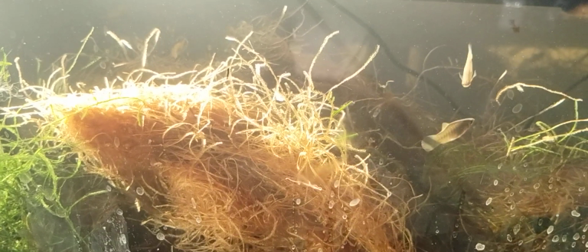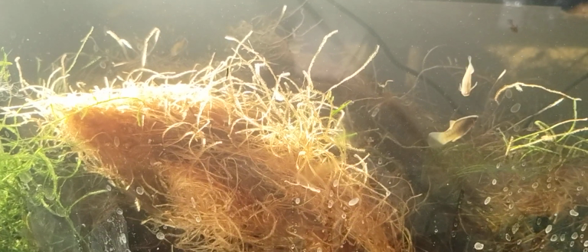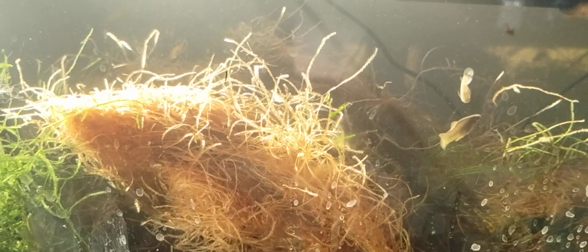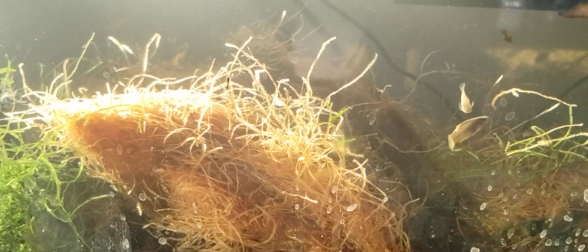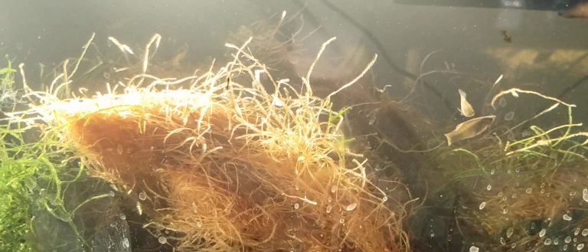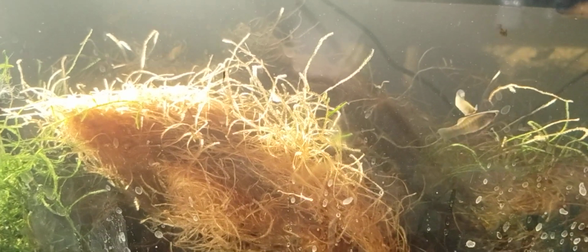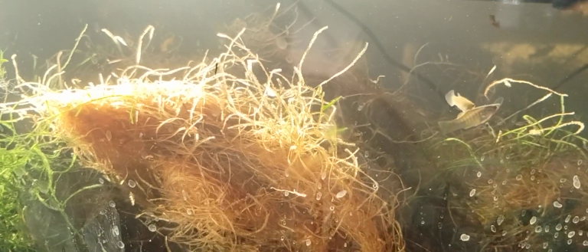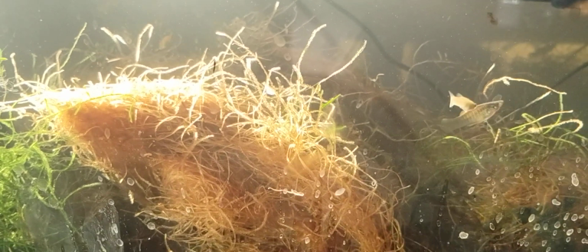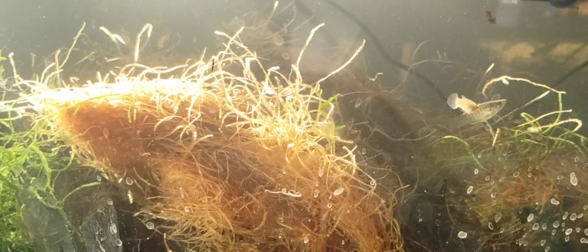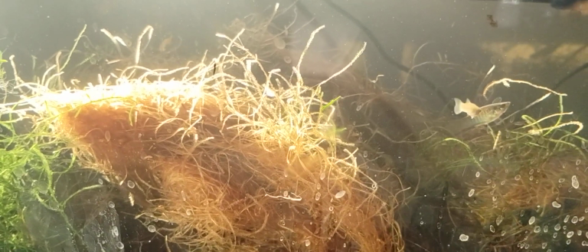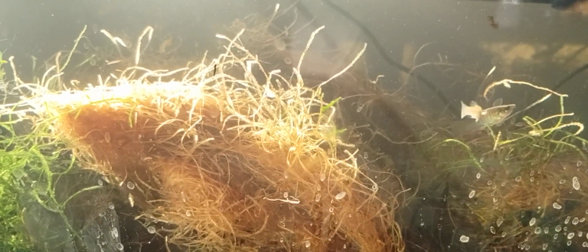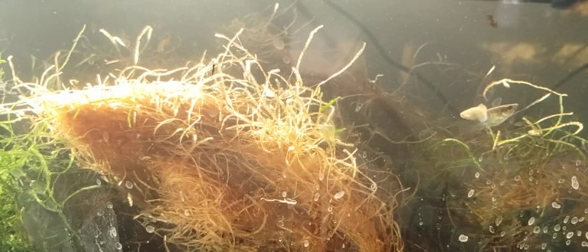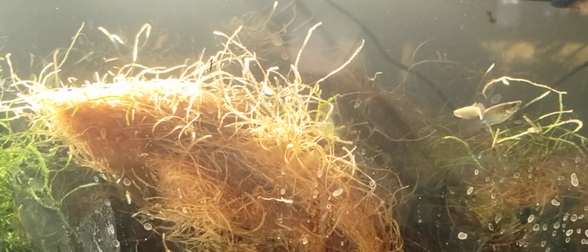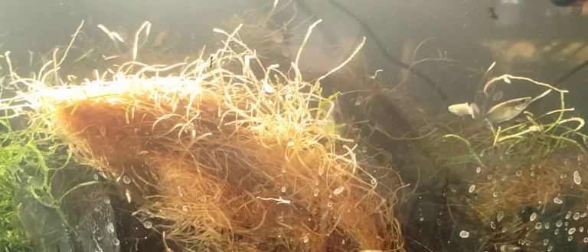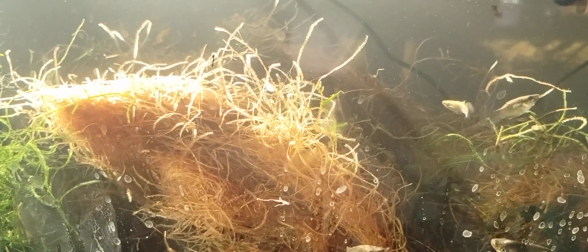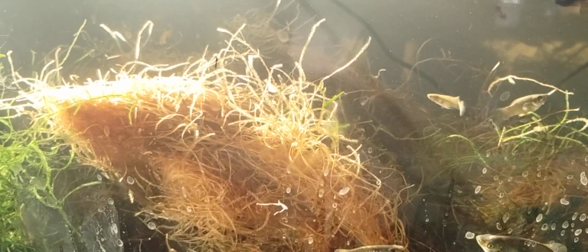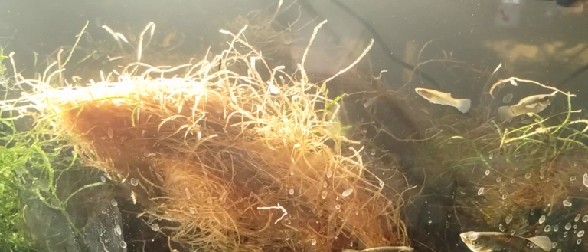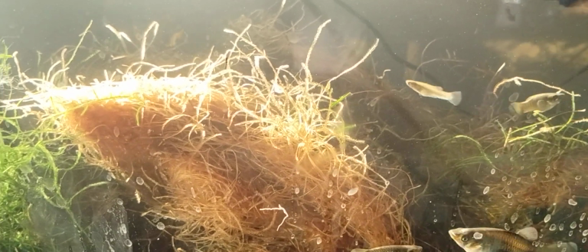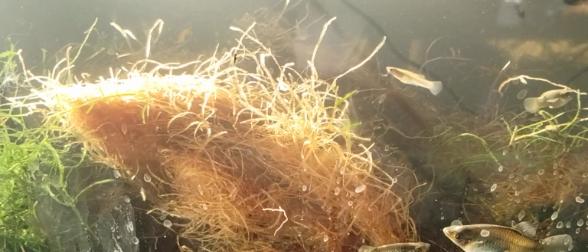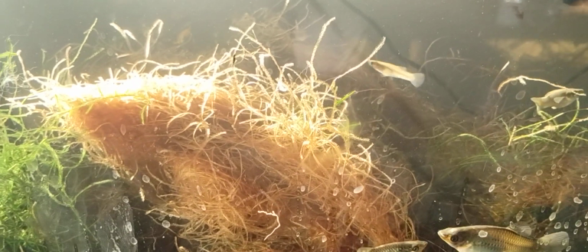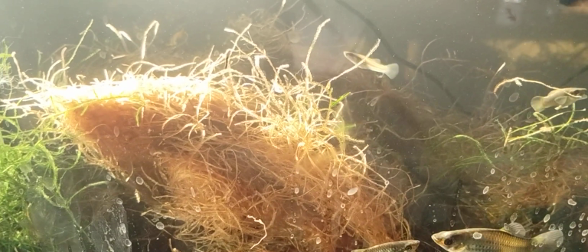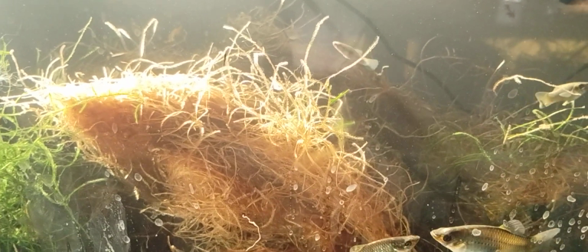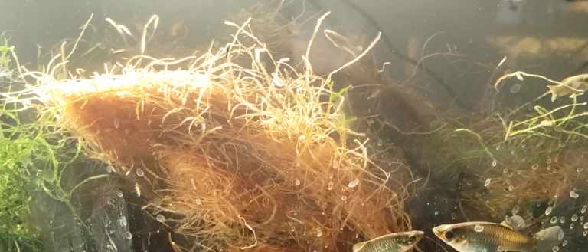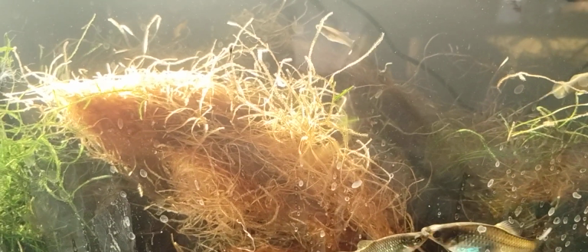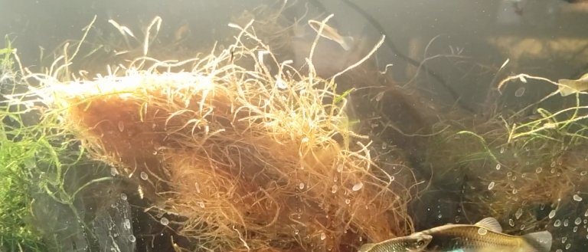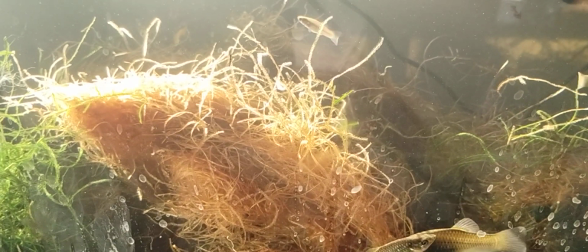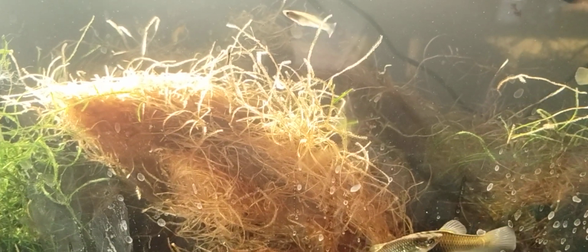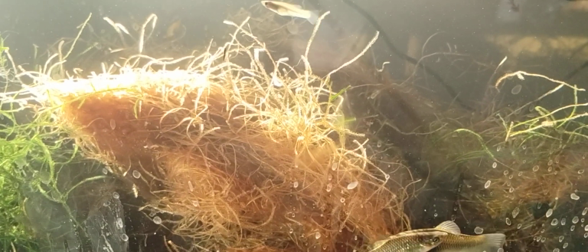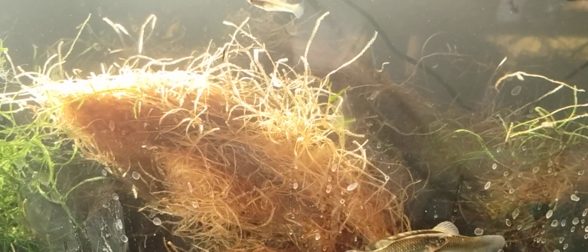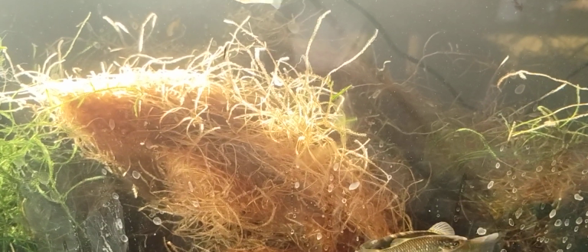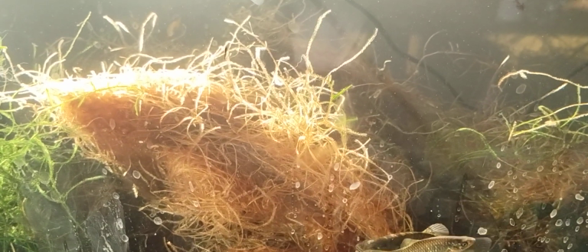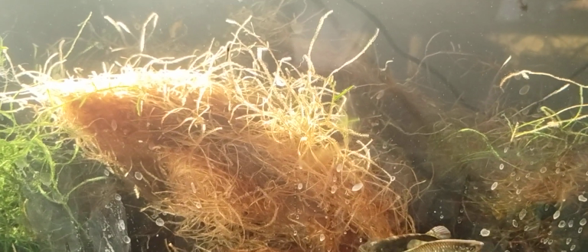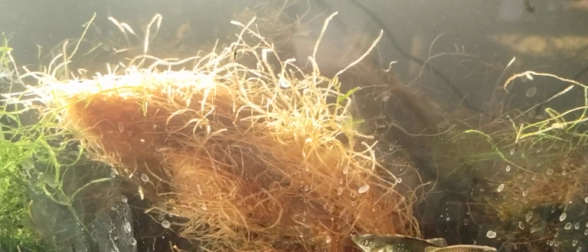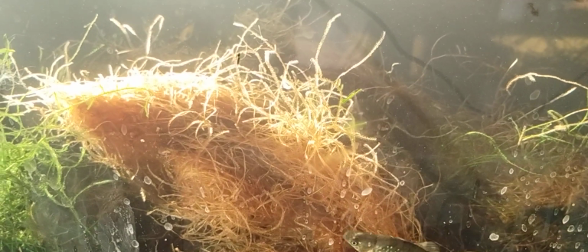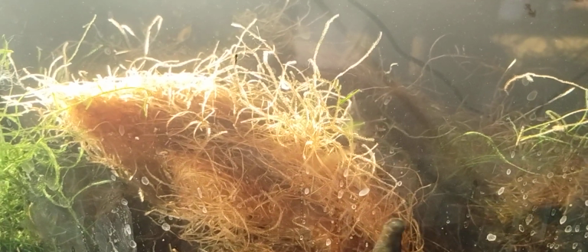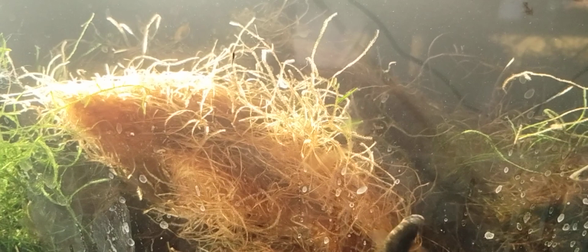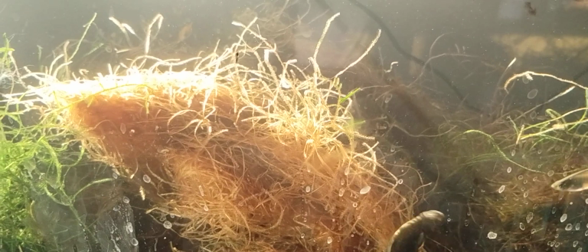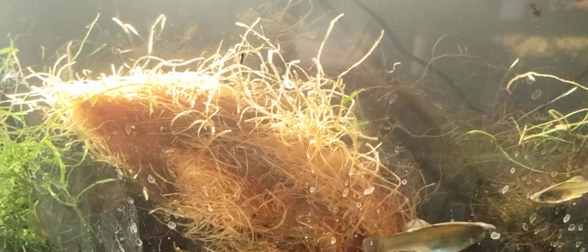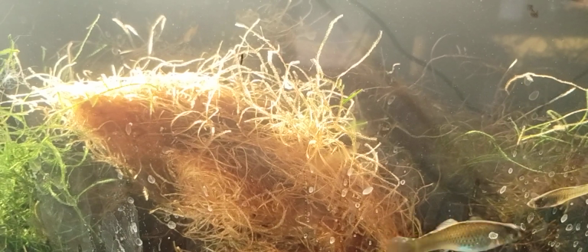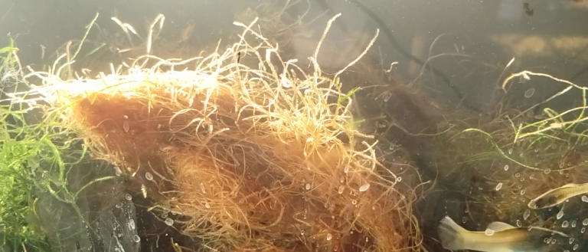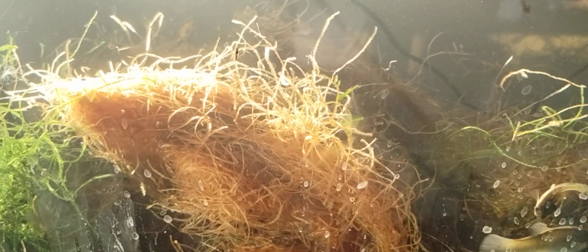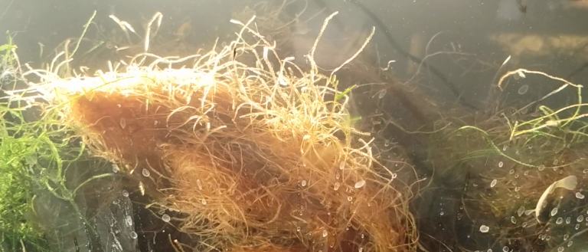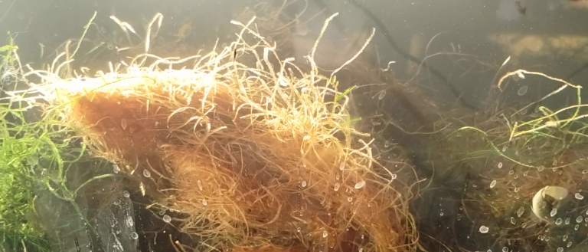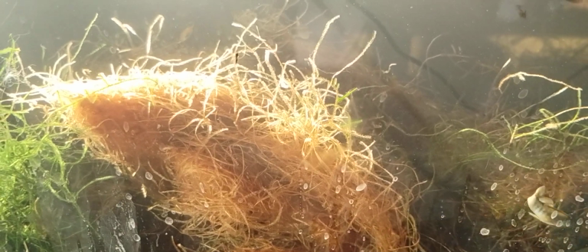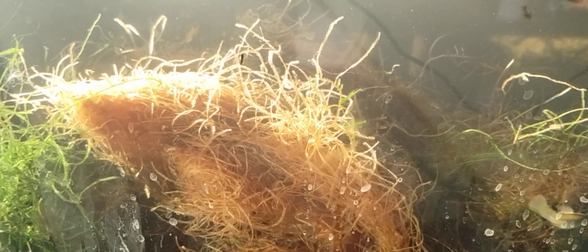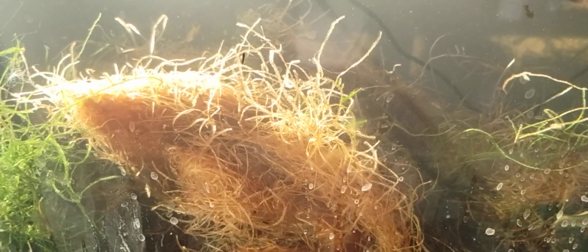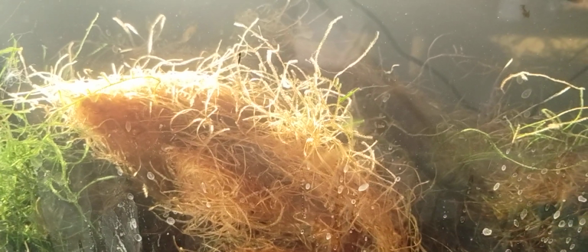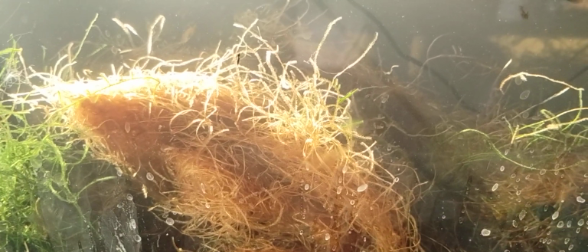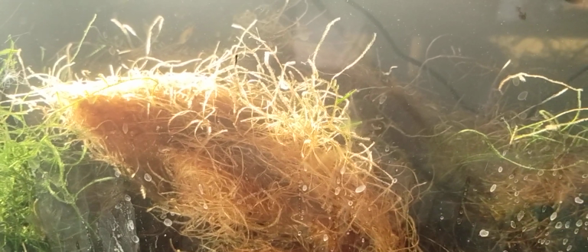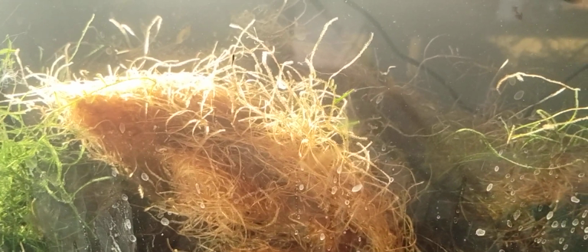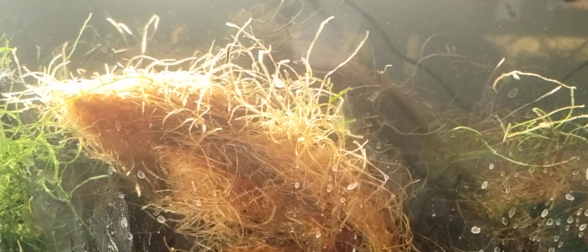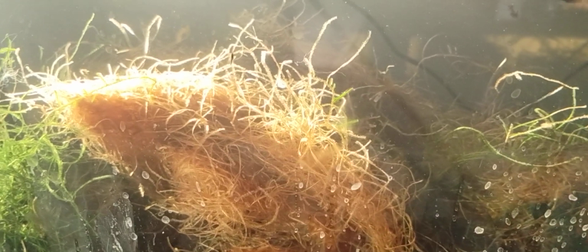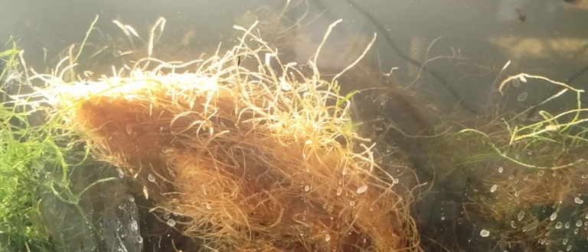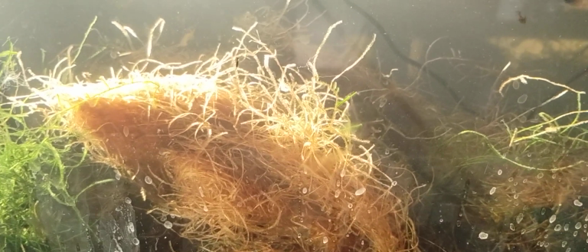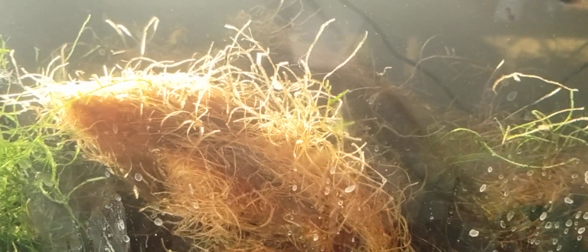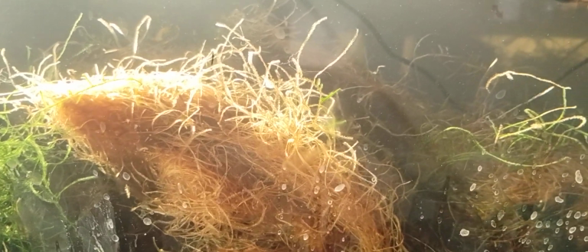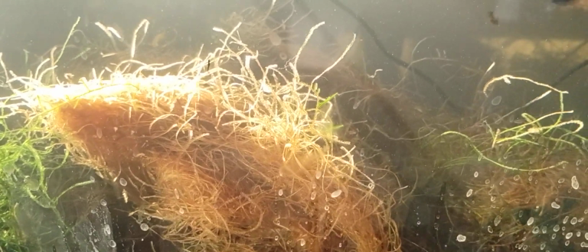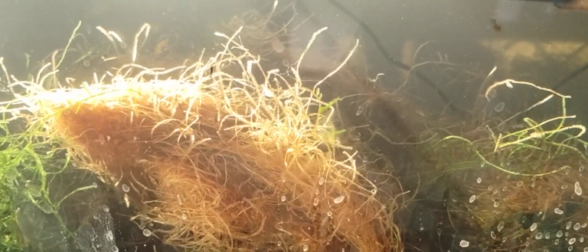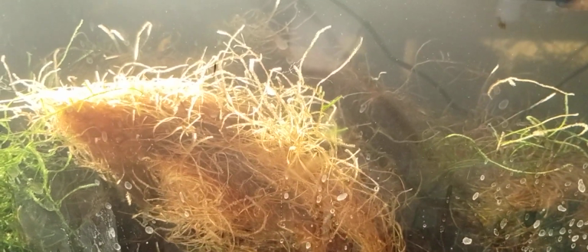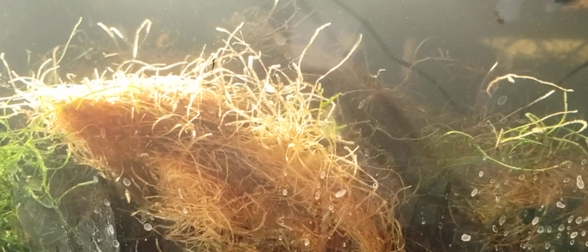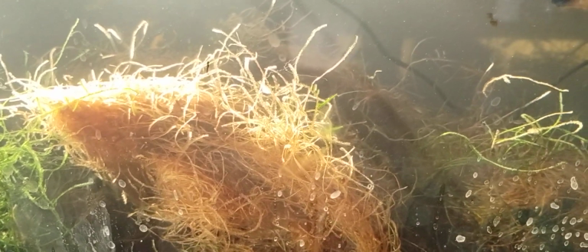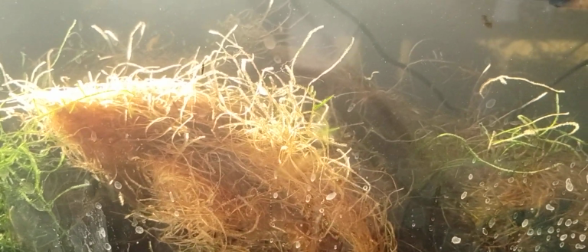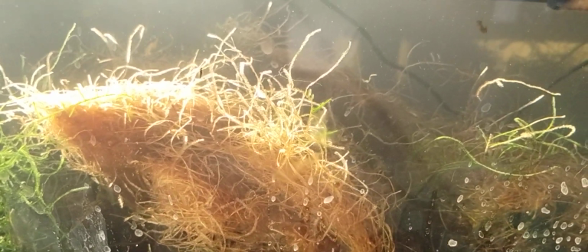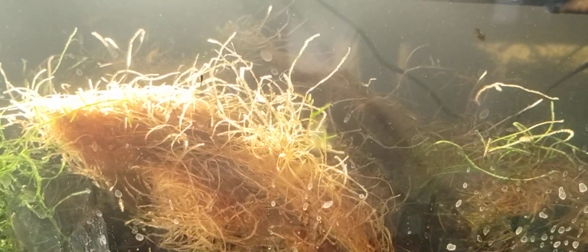It's only maybe half an hour or so of the day where the sun shines through like this.